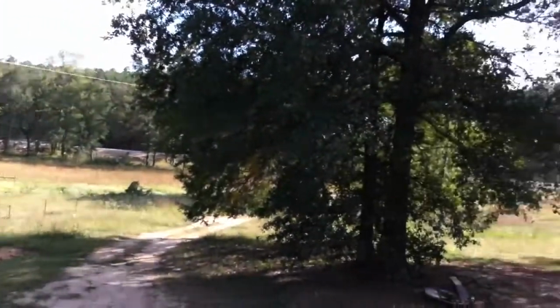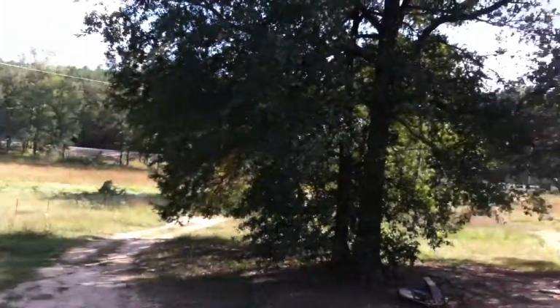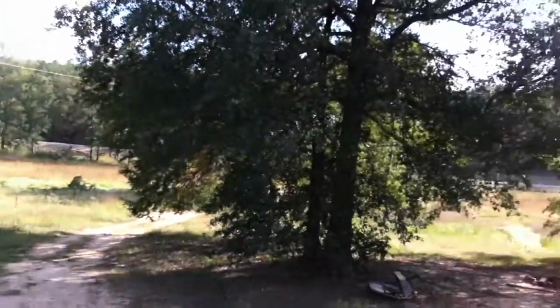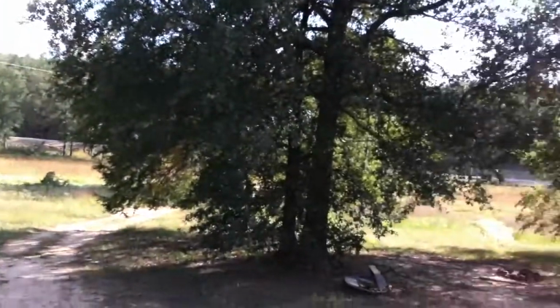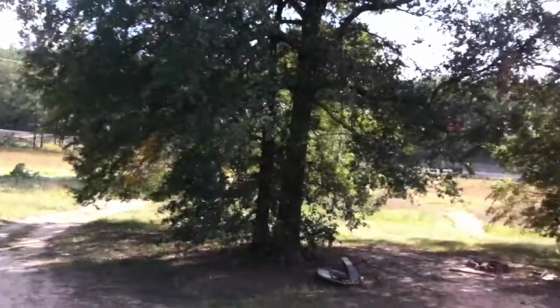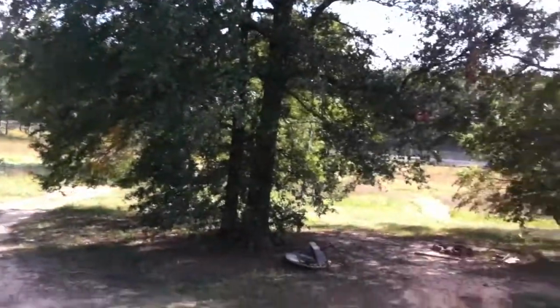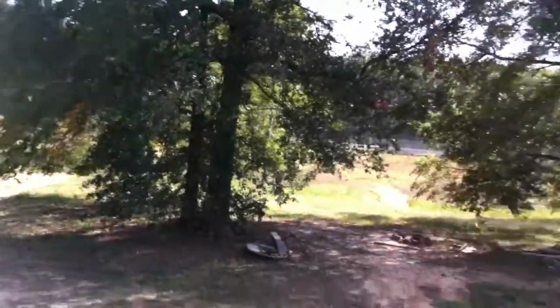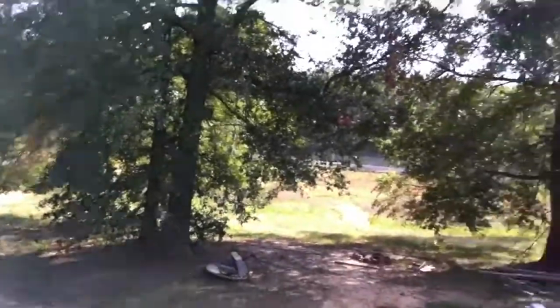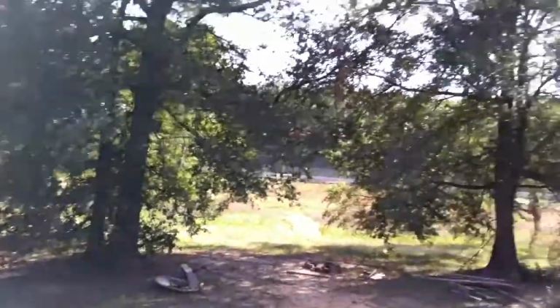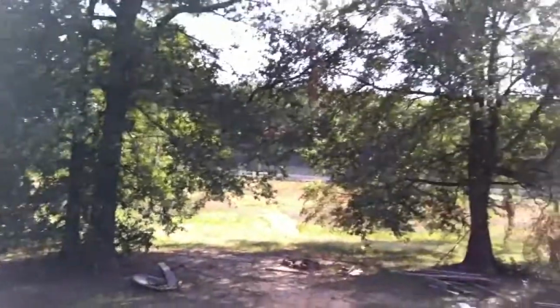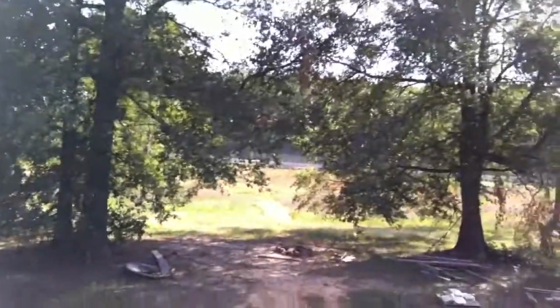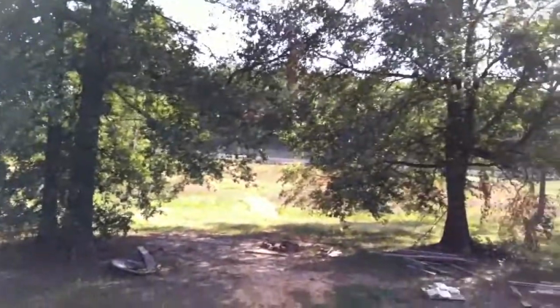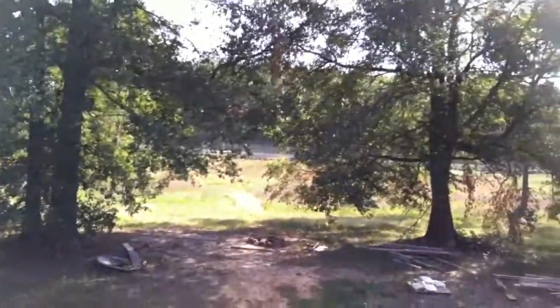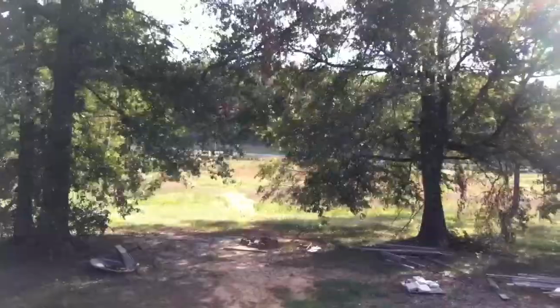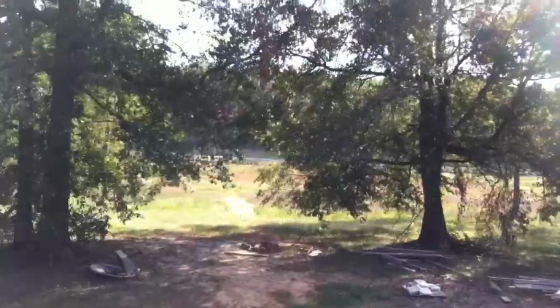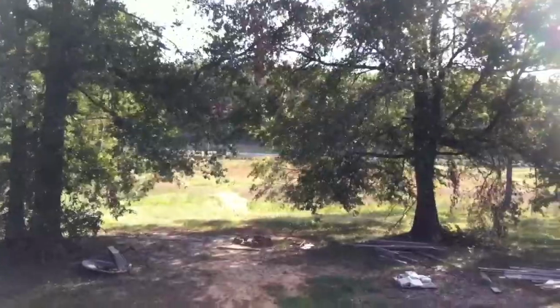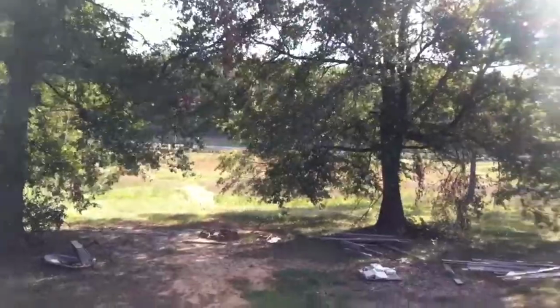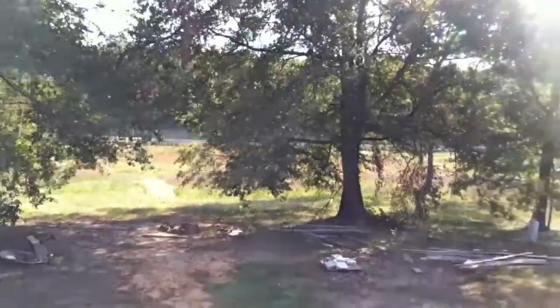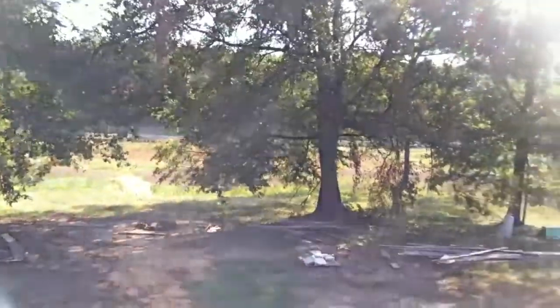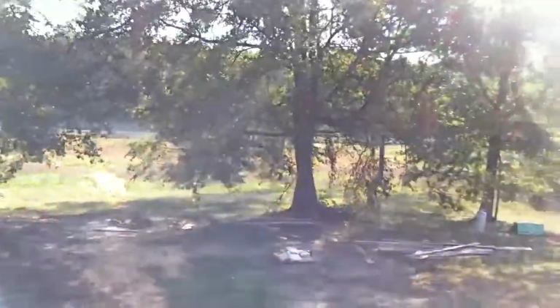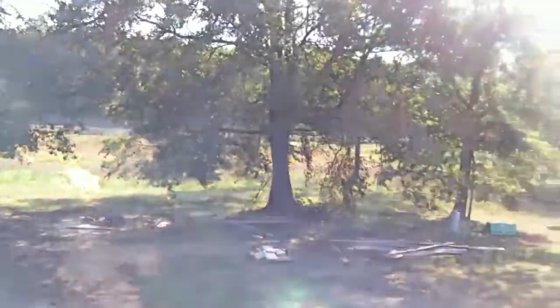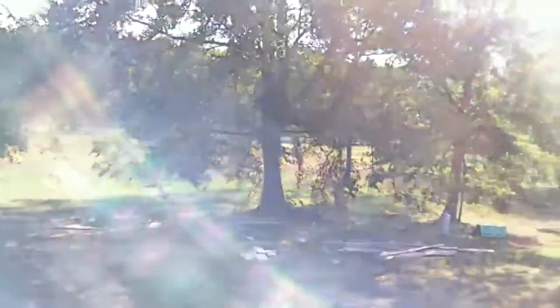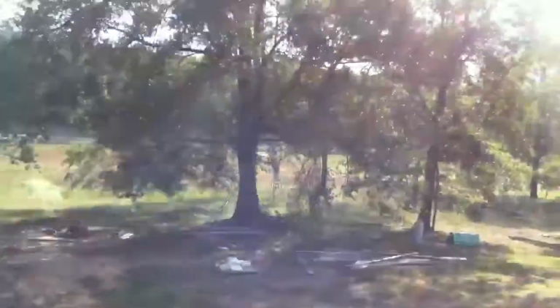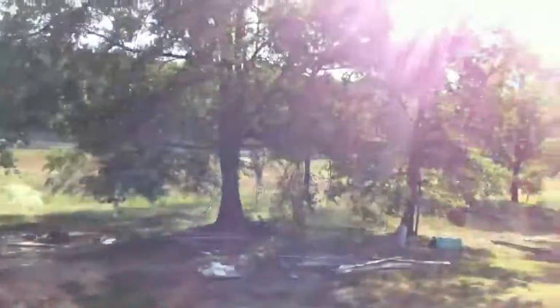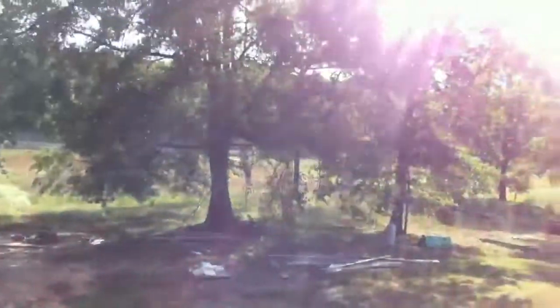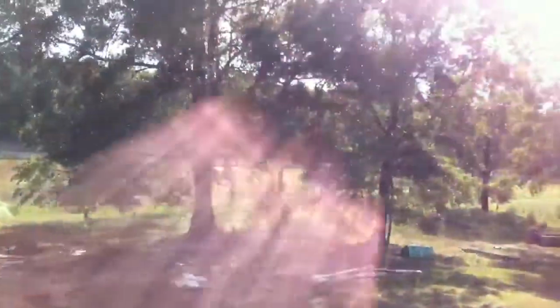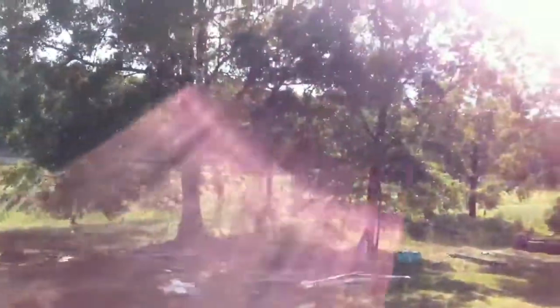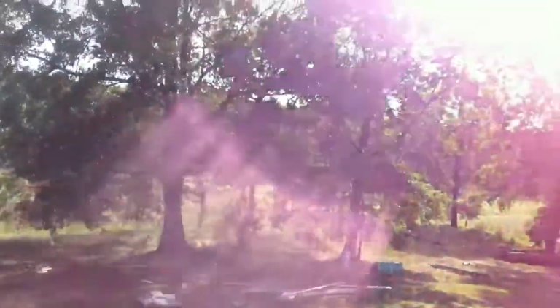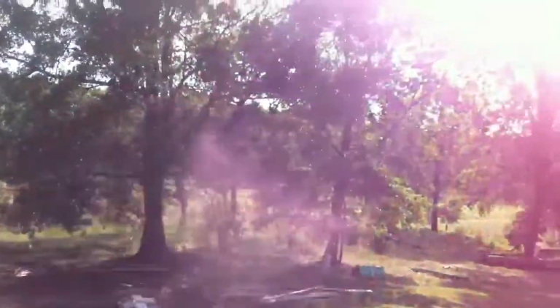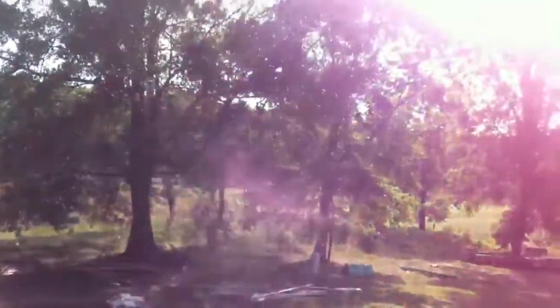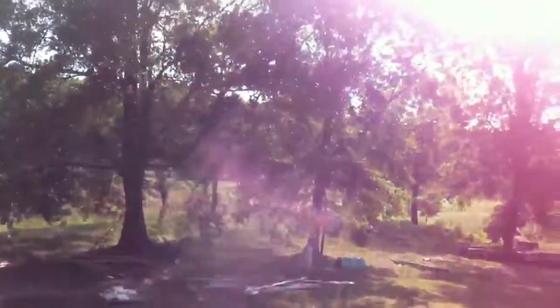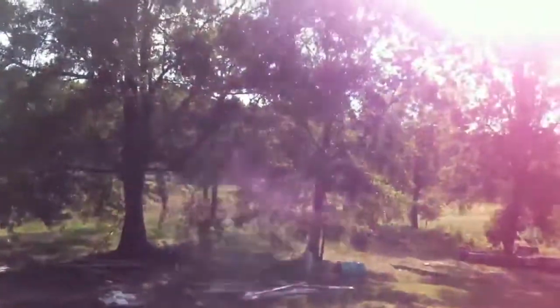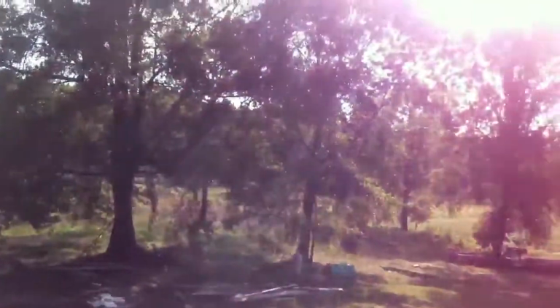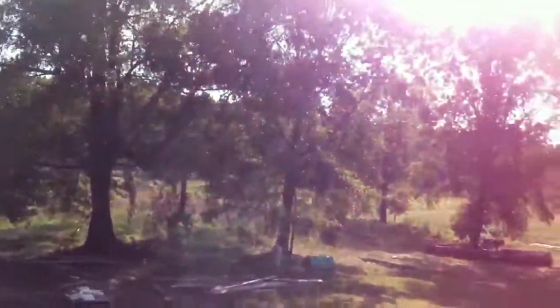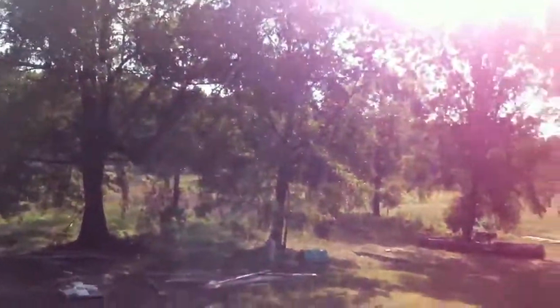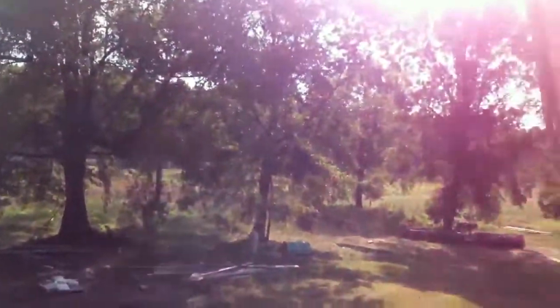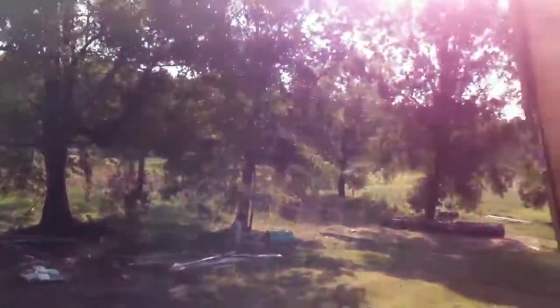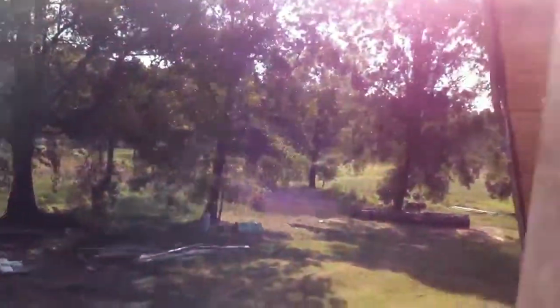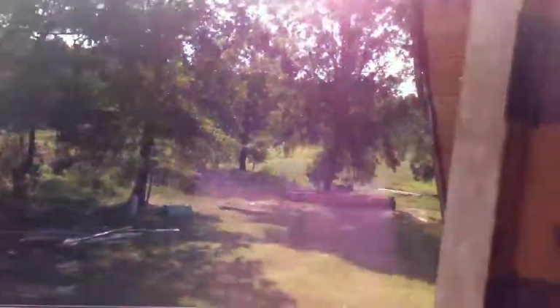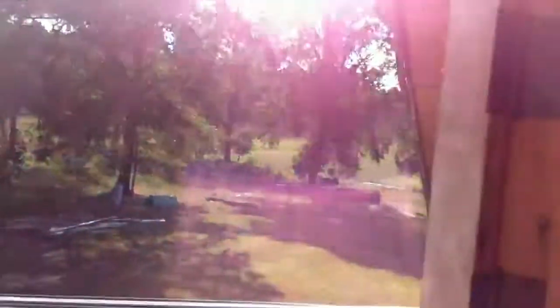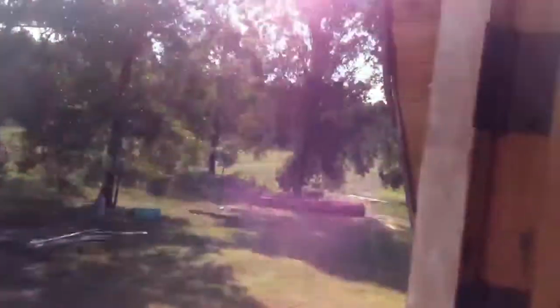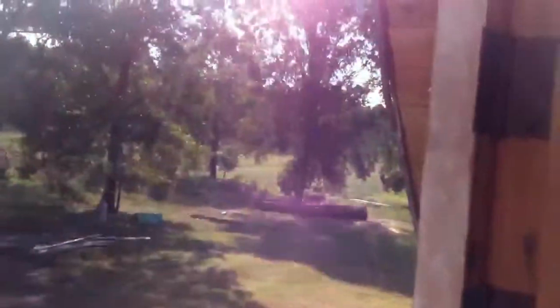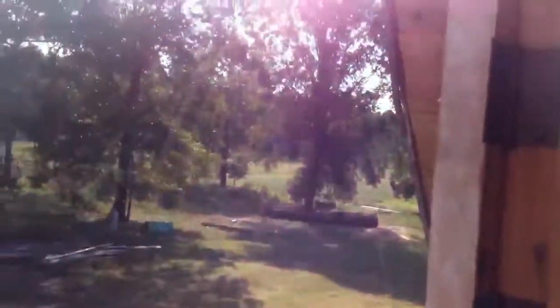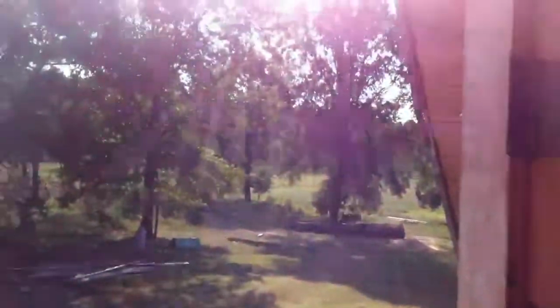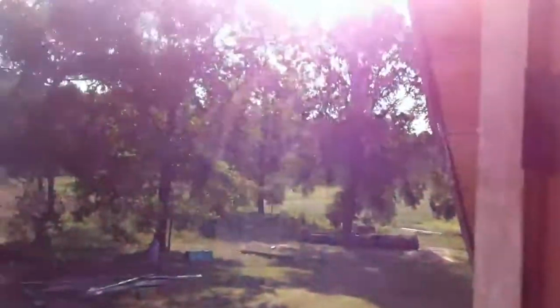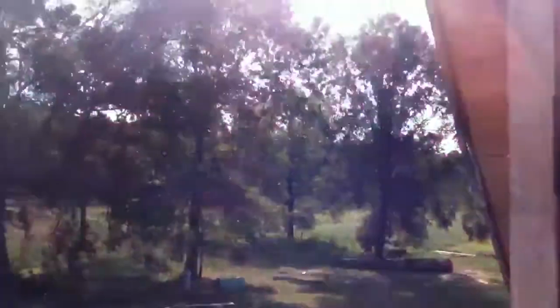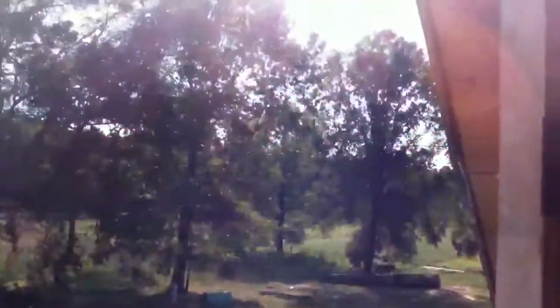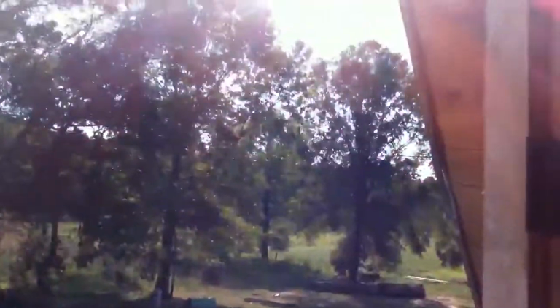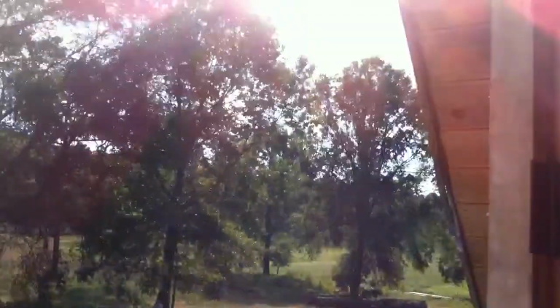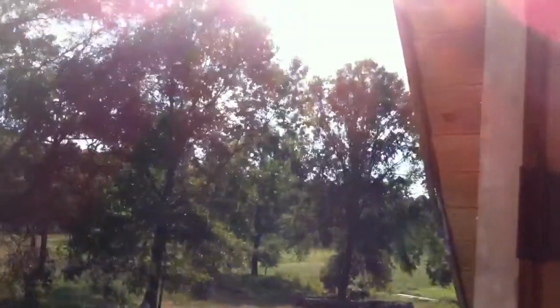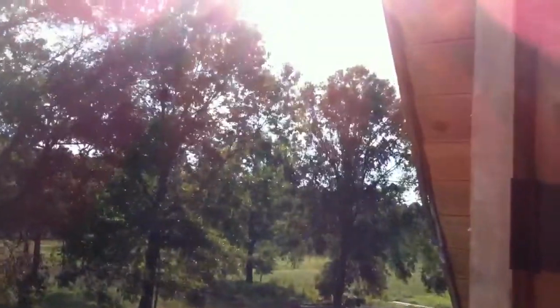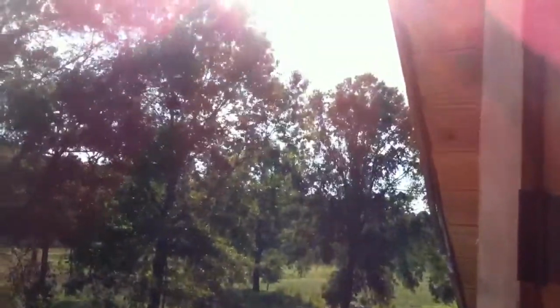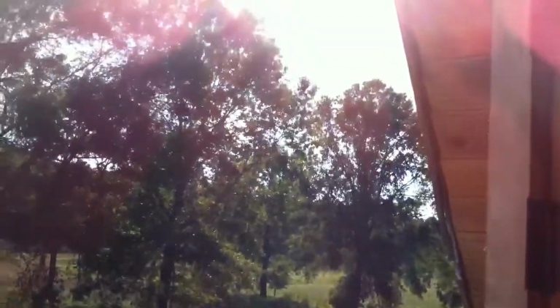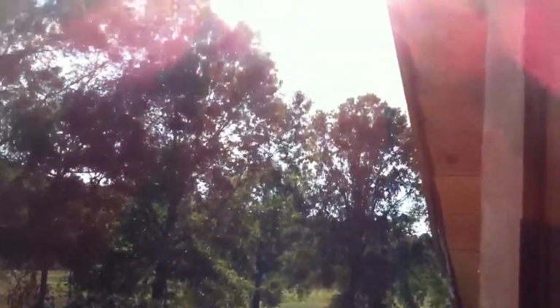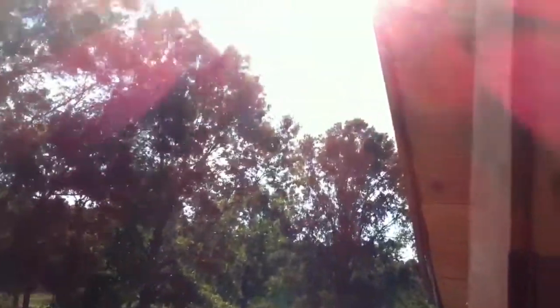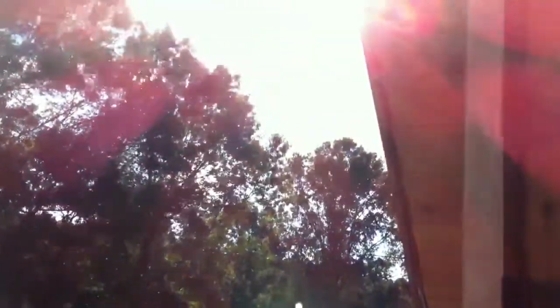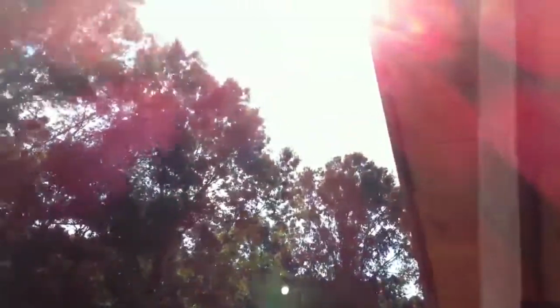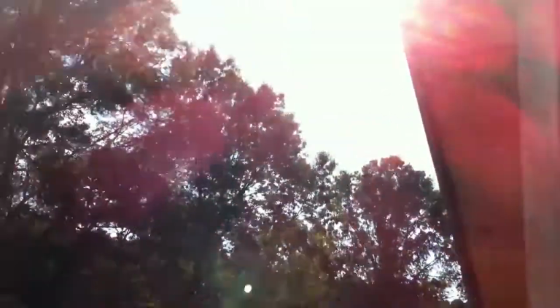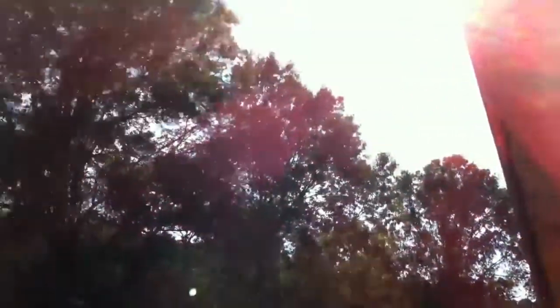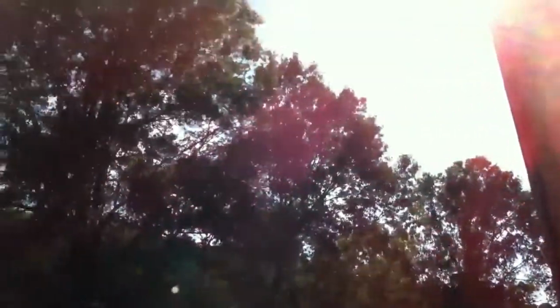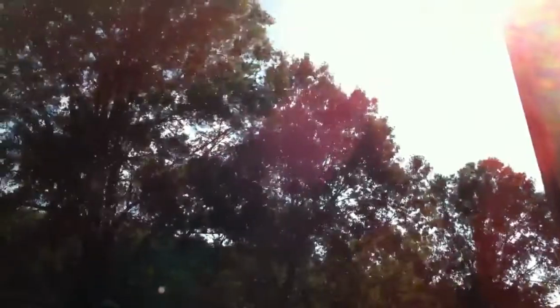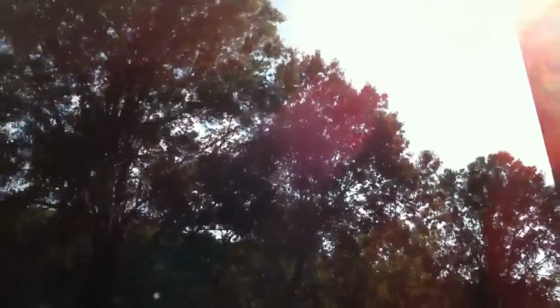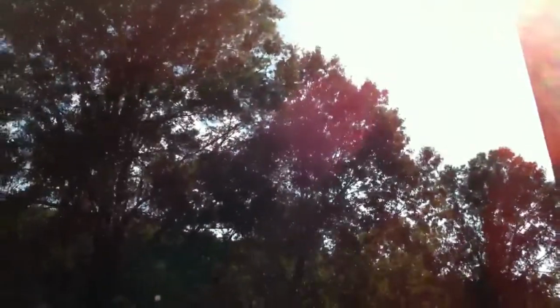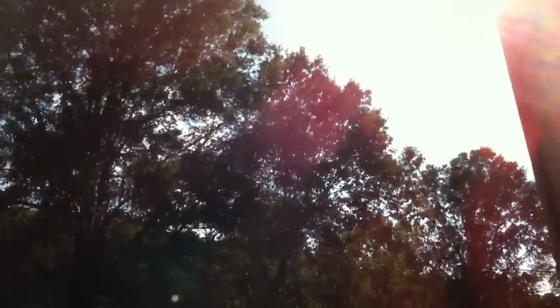Walking around to the front — it's kind of hard to tell, but on the other side of that road is the National Forest. So this has been the tour, hope you liked it.